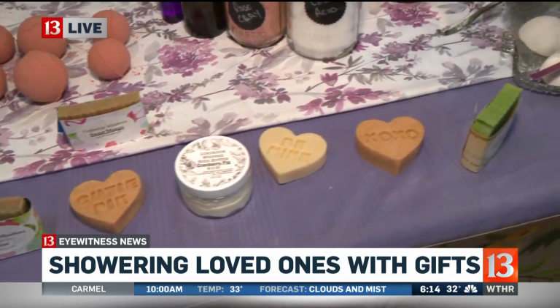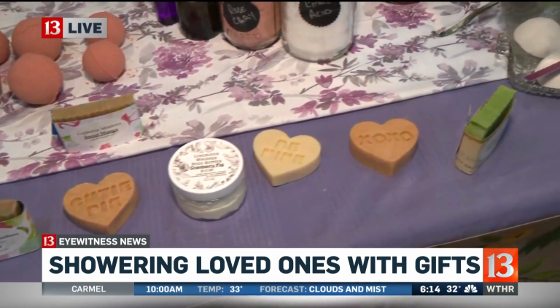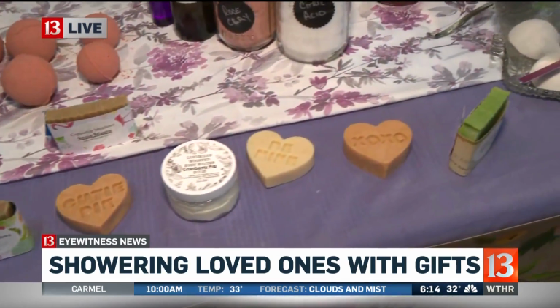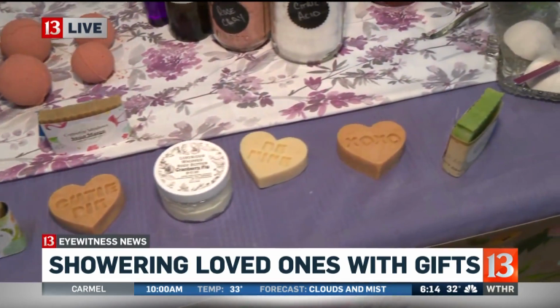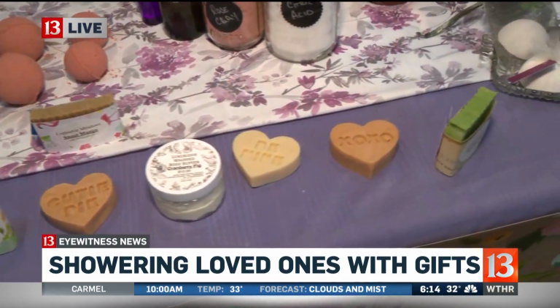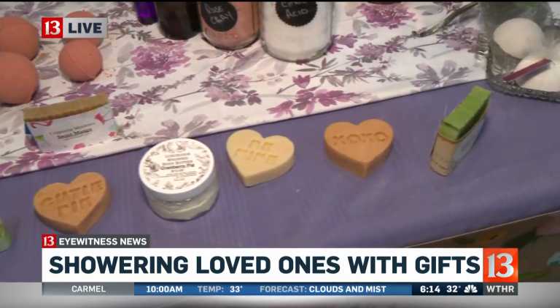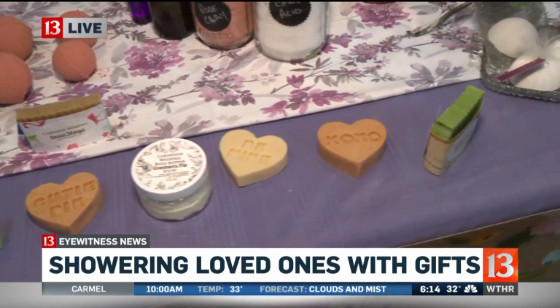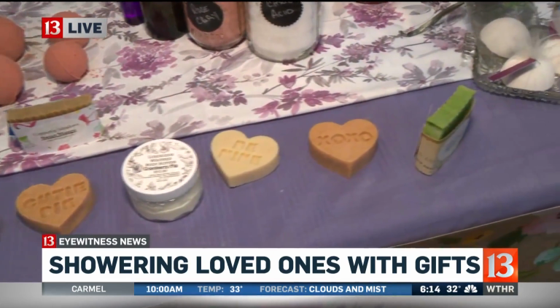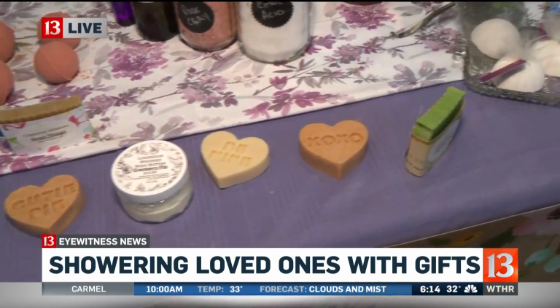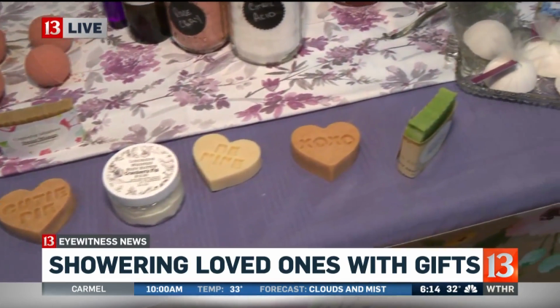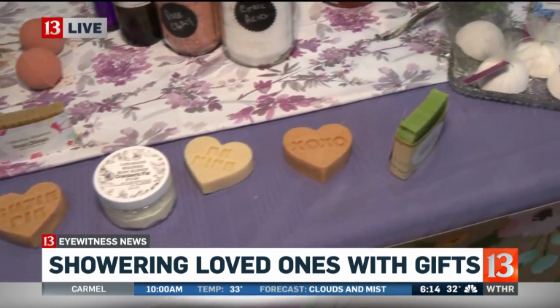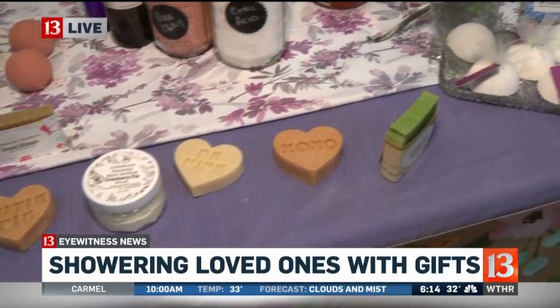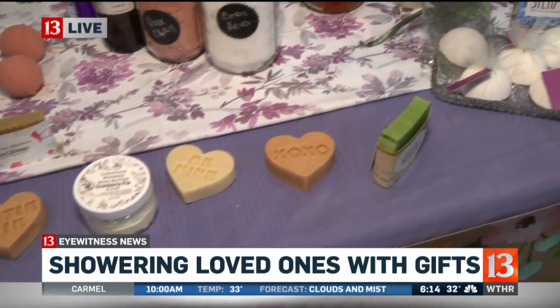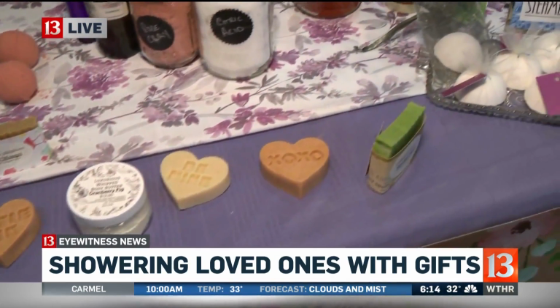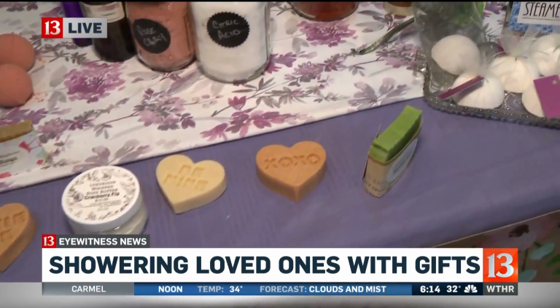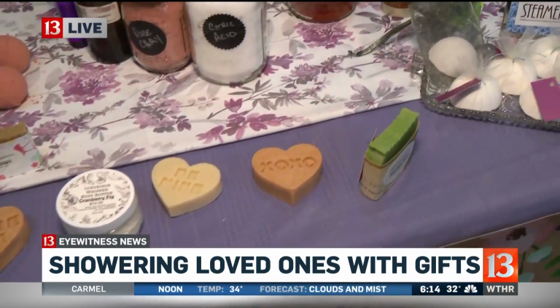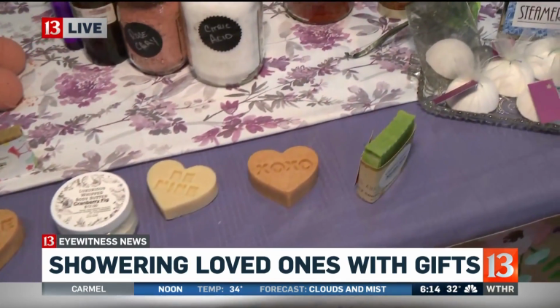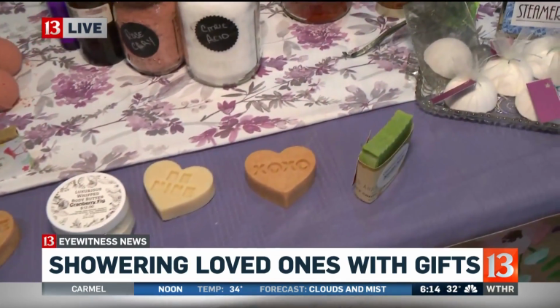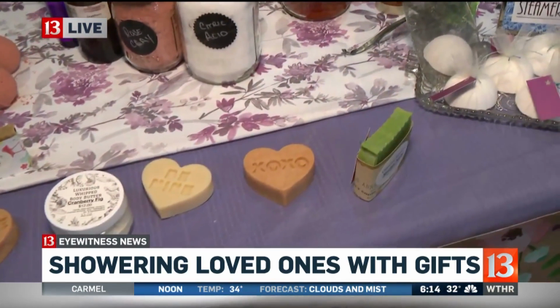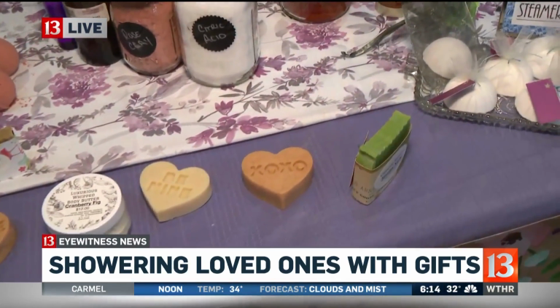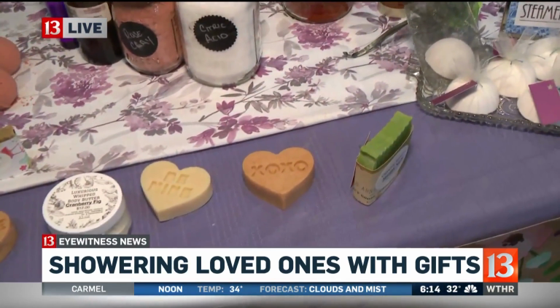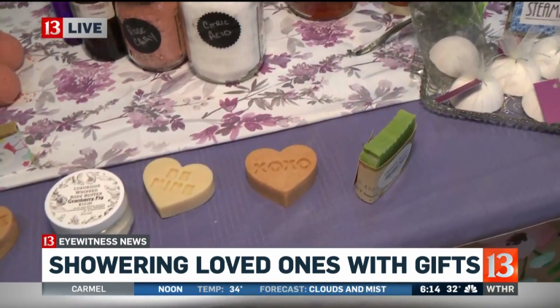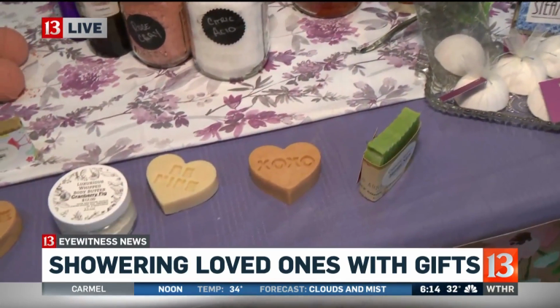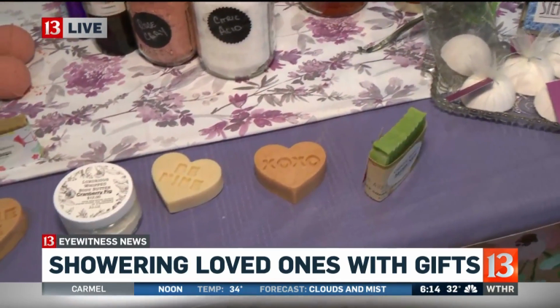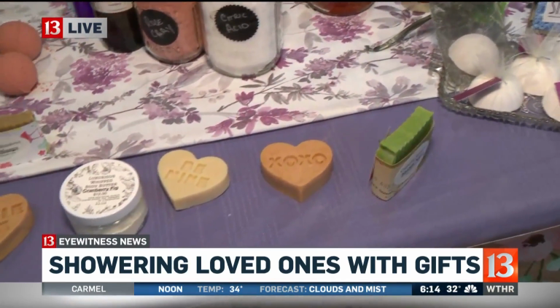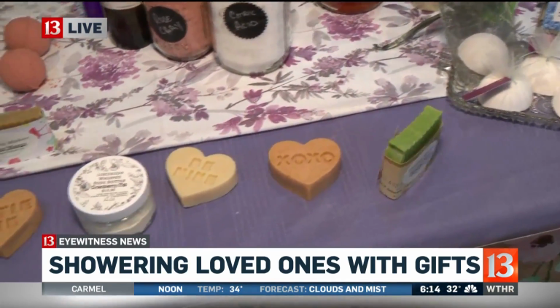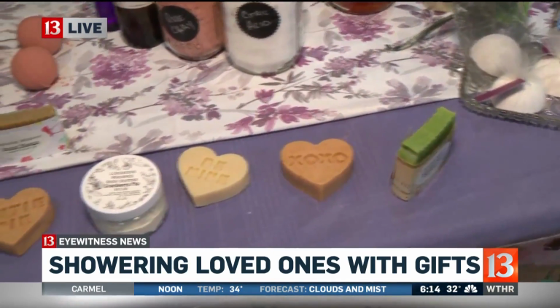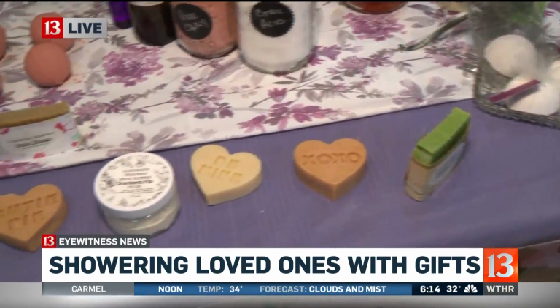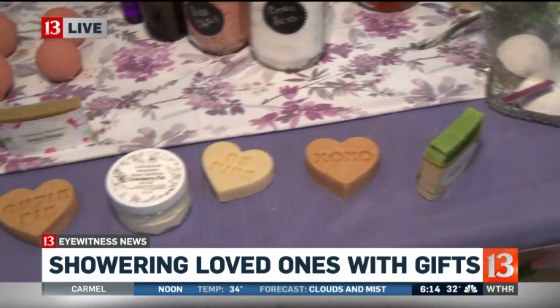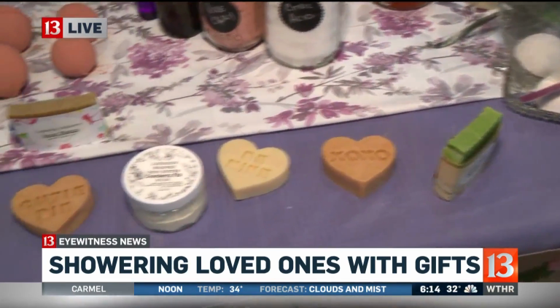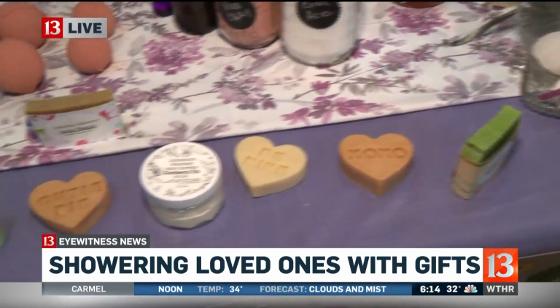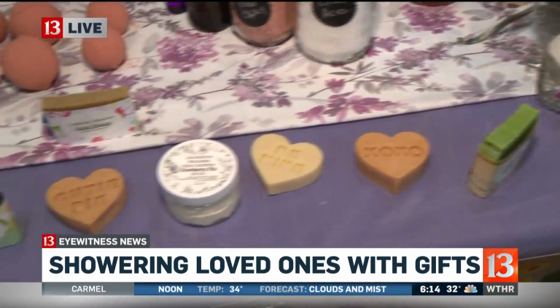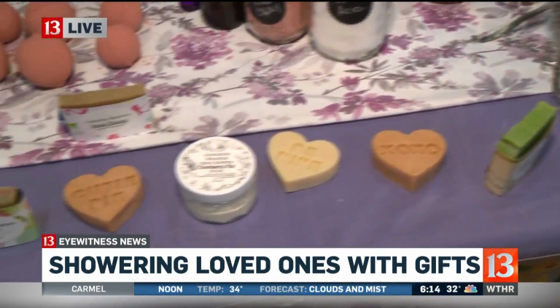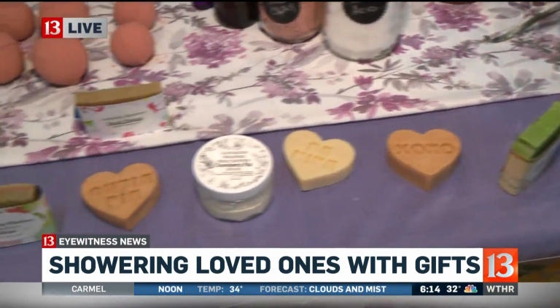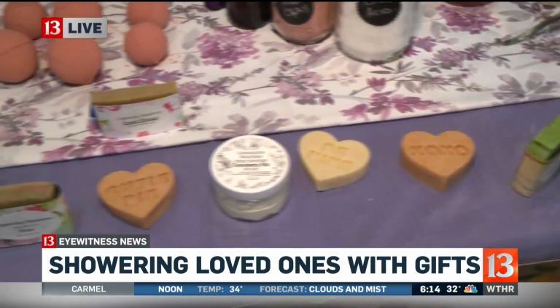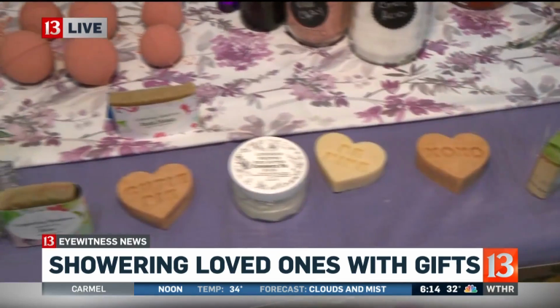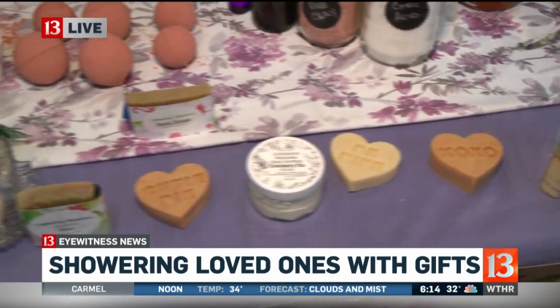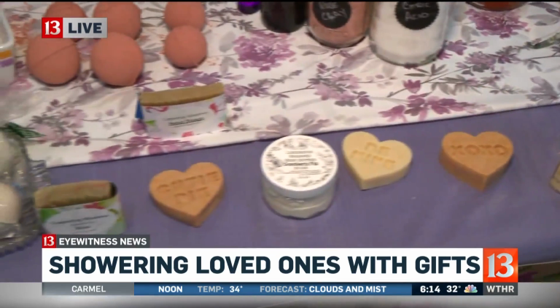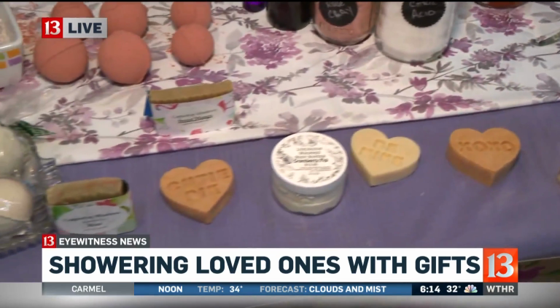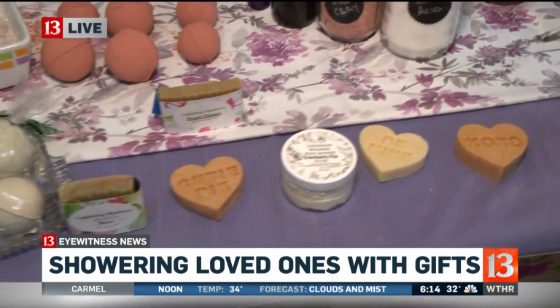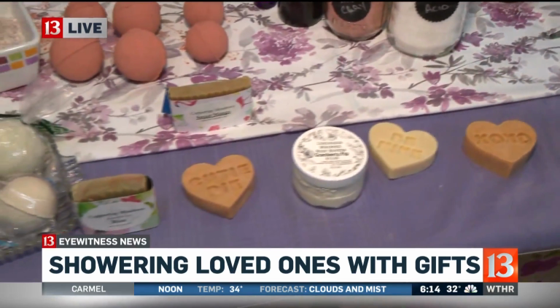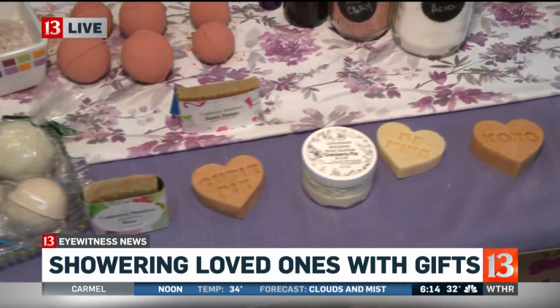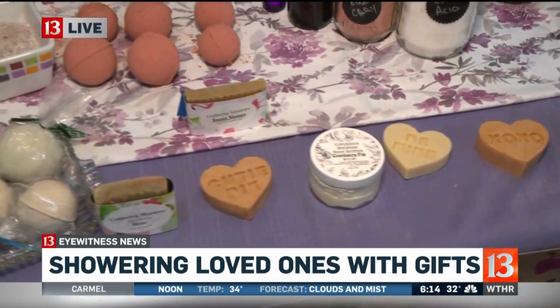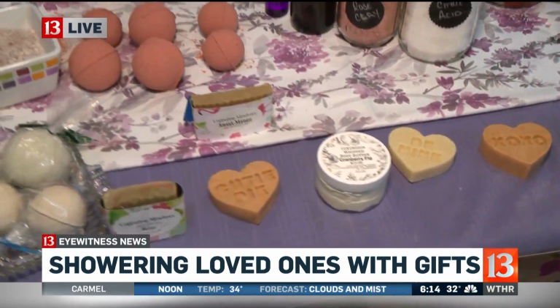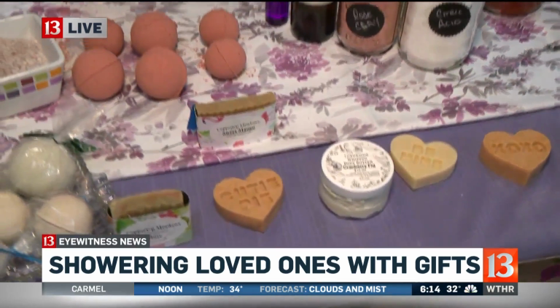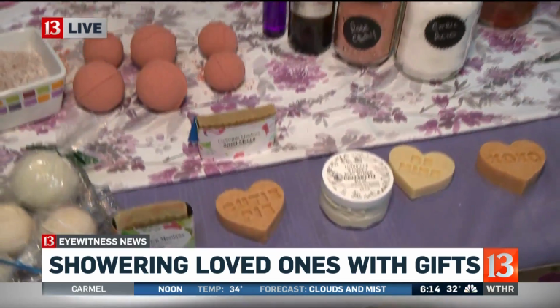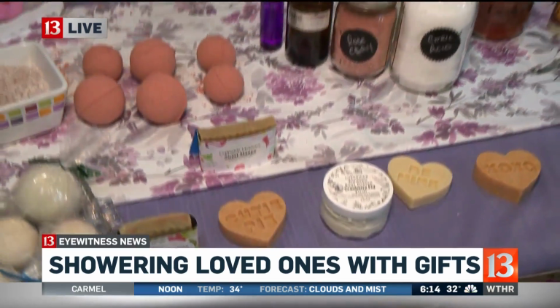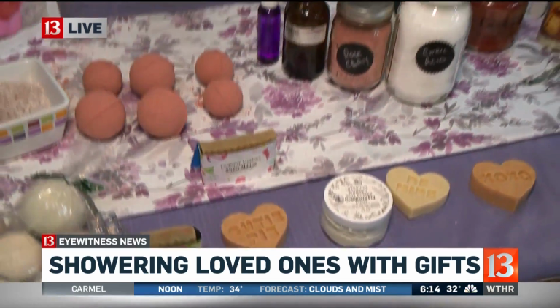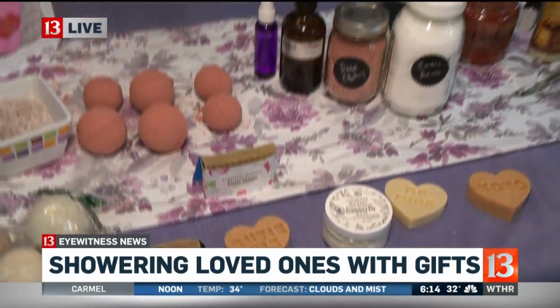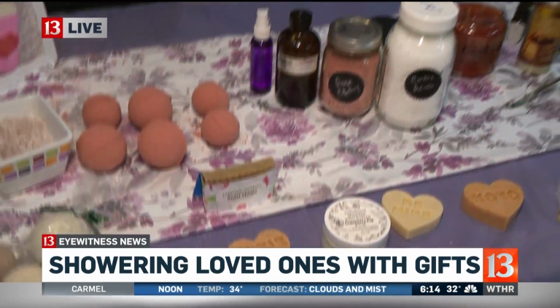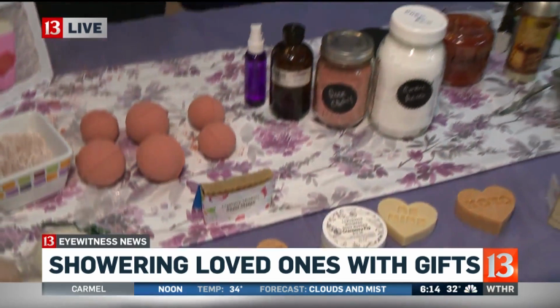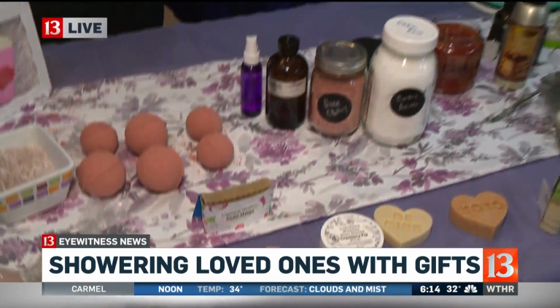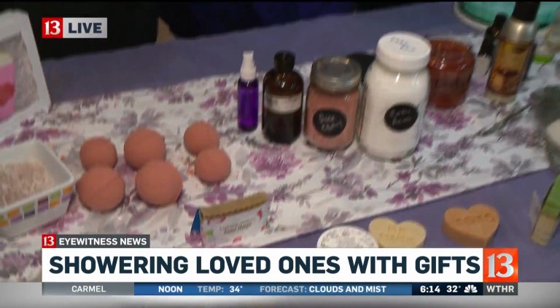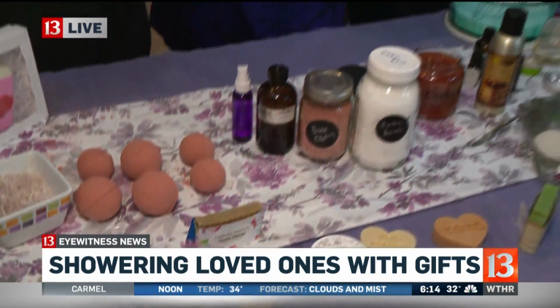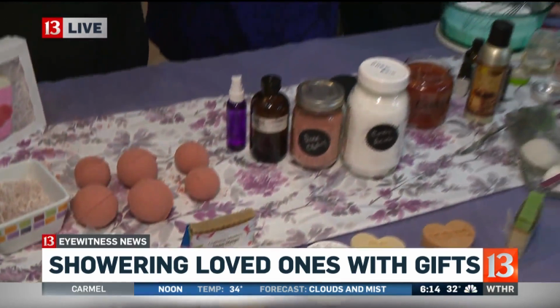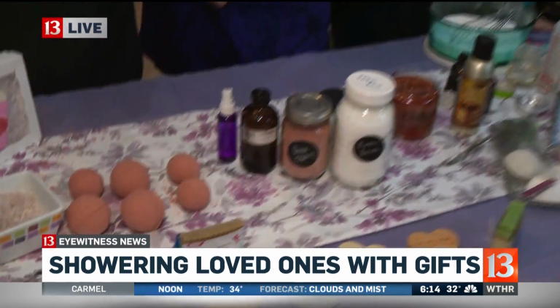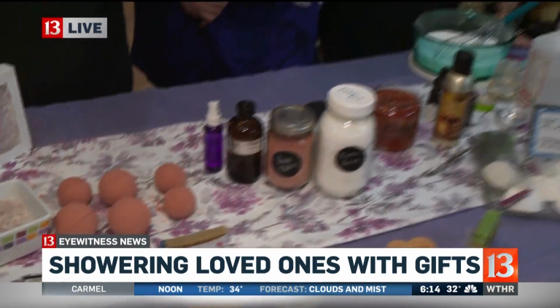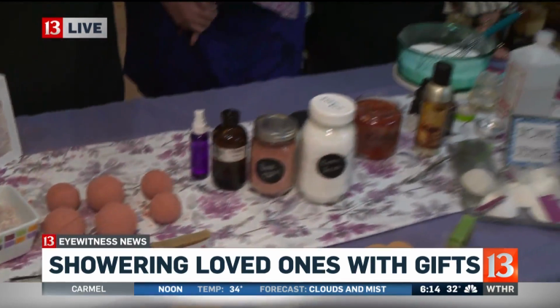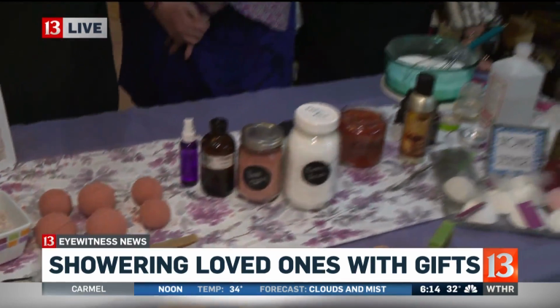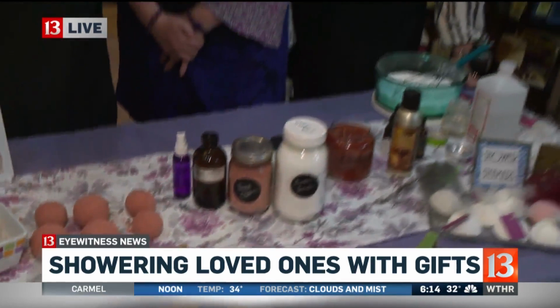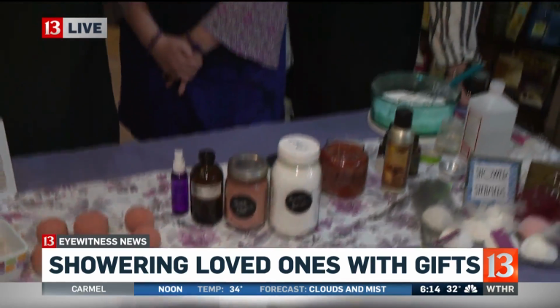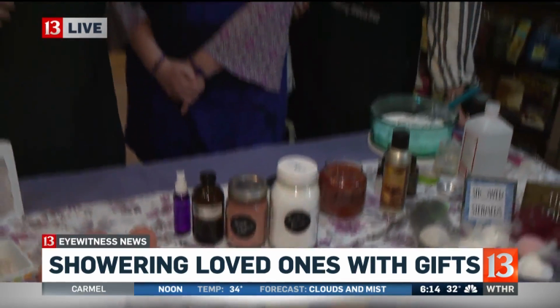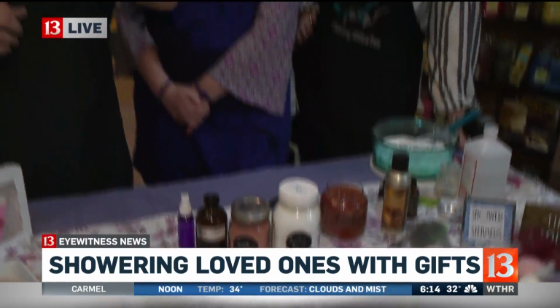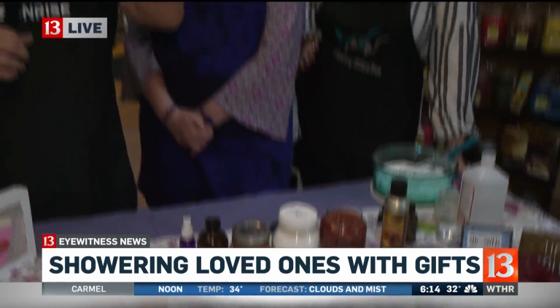These are great do-it-yourself — or if you don't want to milk the goats yourself — these are your do-it-yourself kind of knick-knacks that you can get for Valentine's Day.